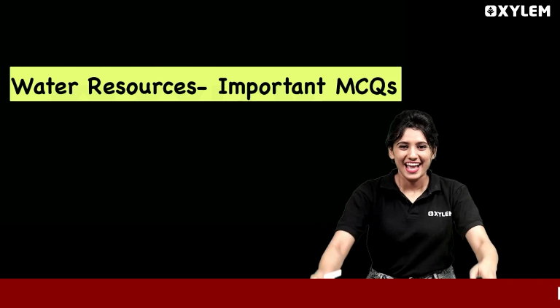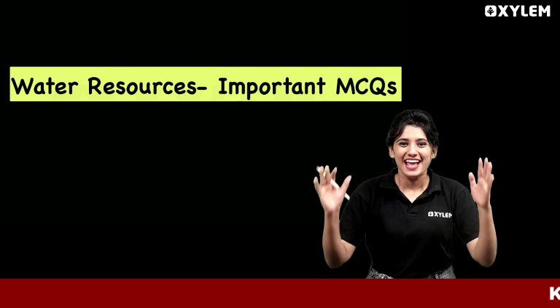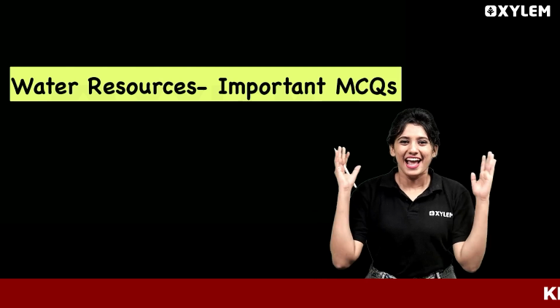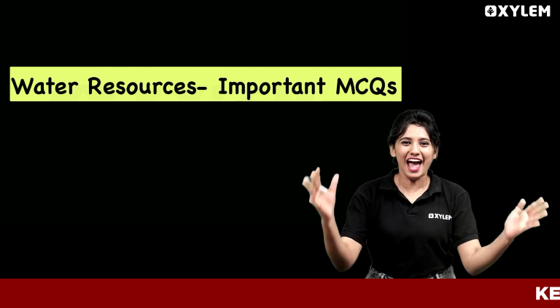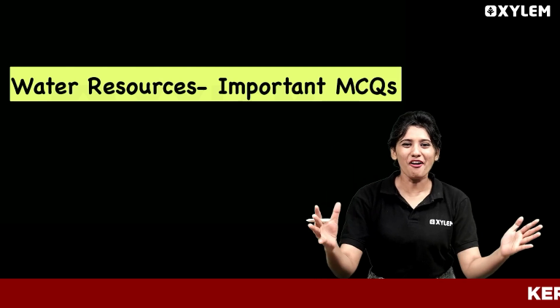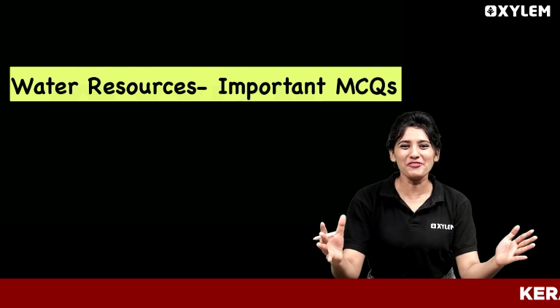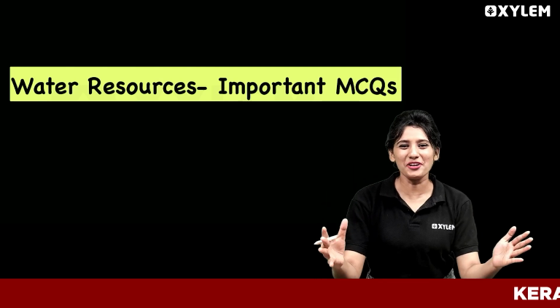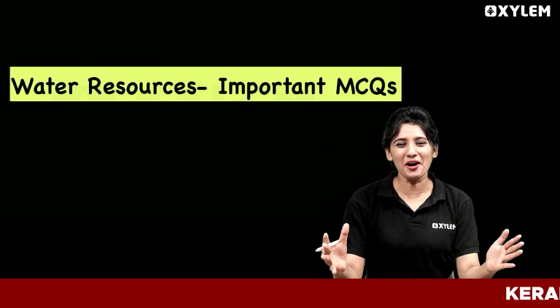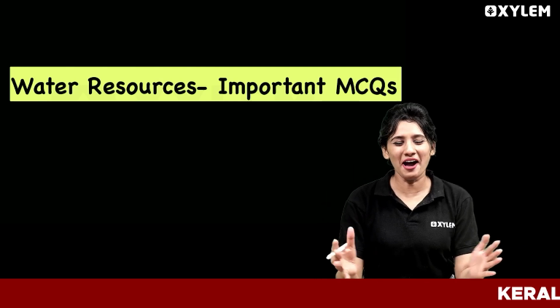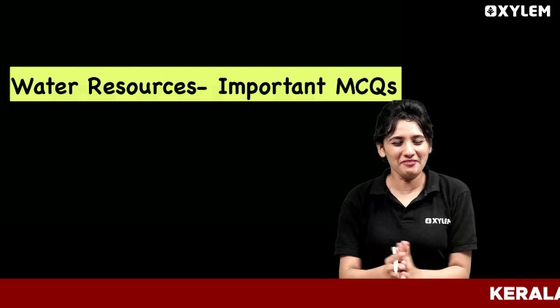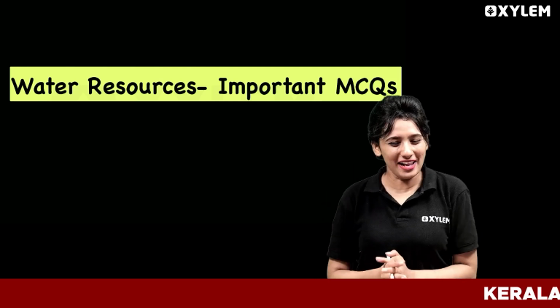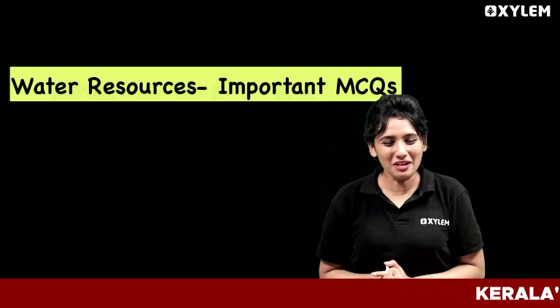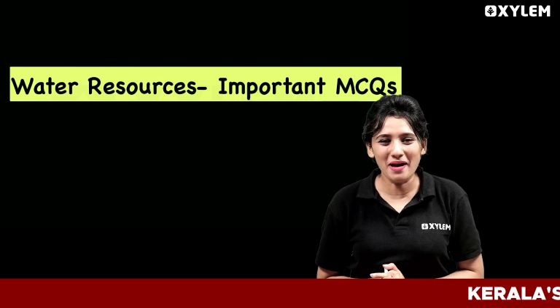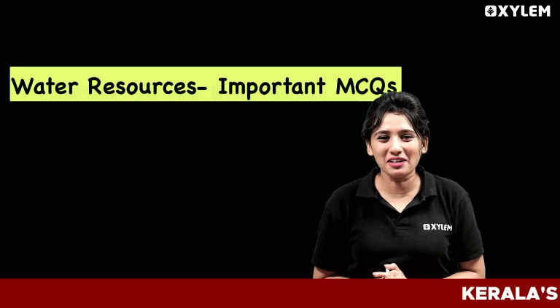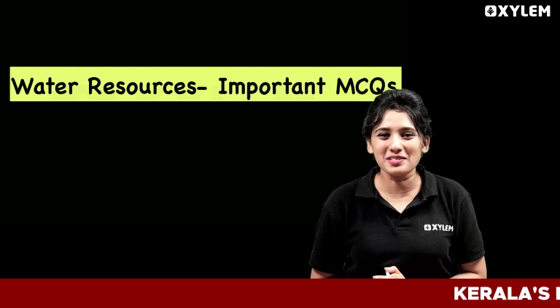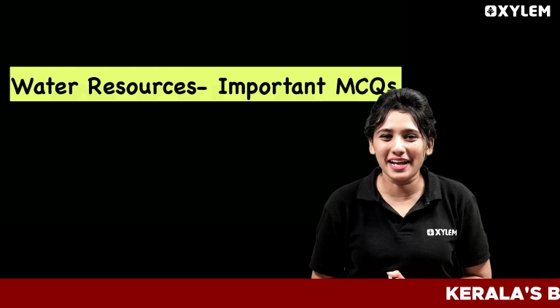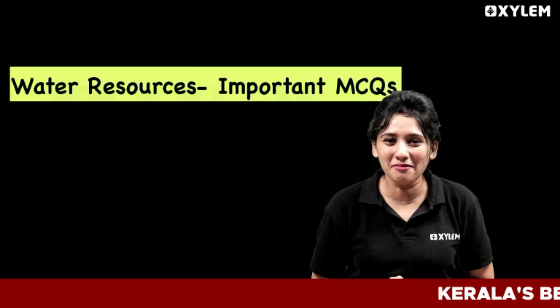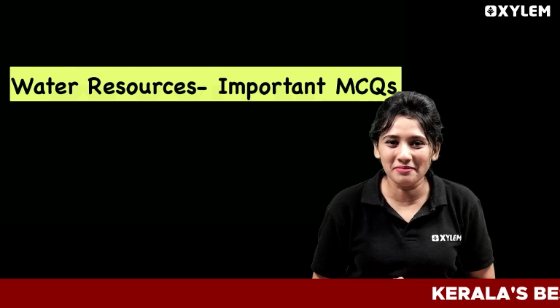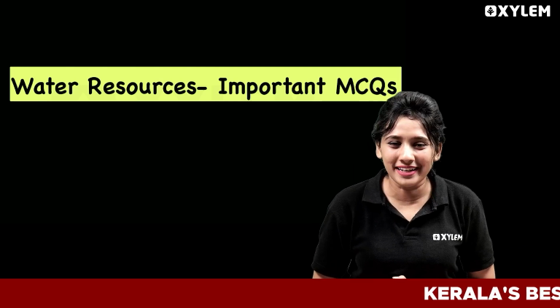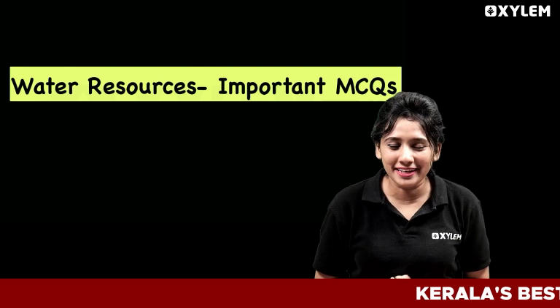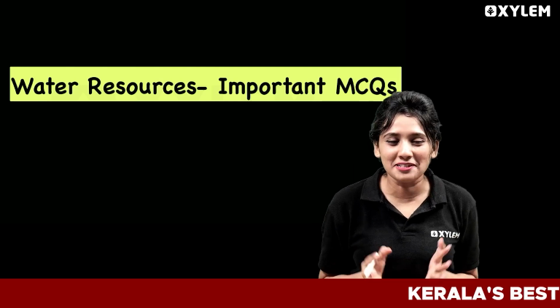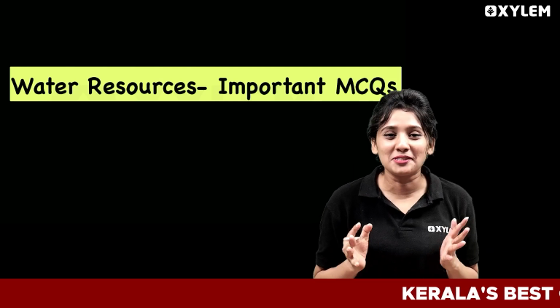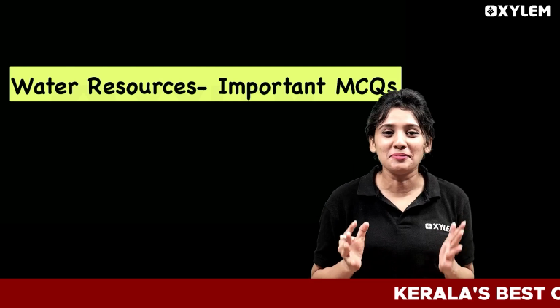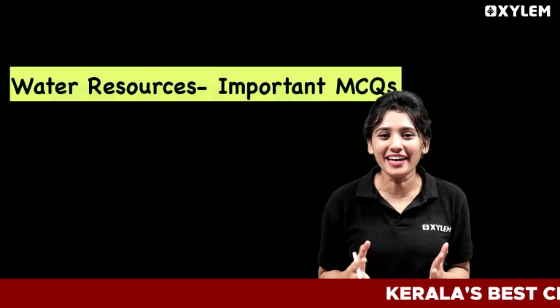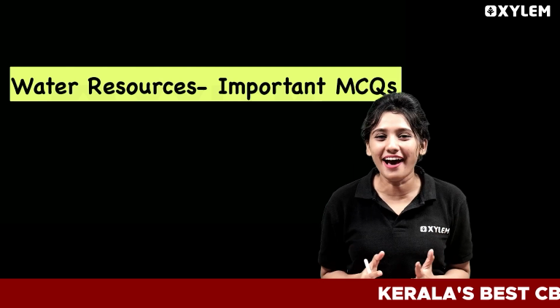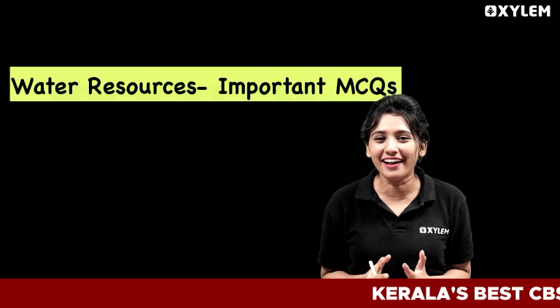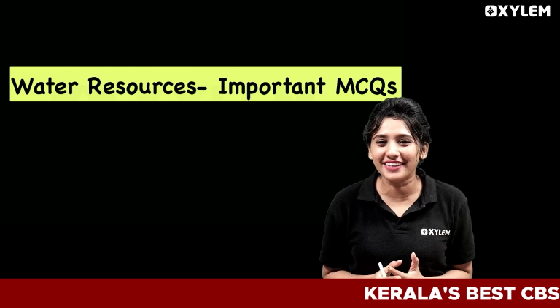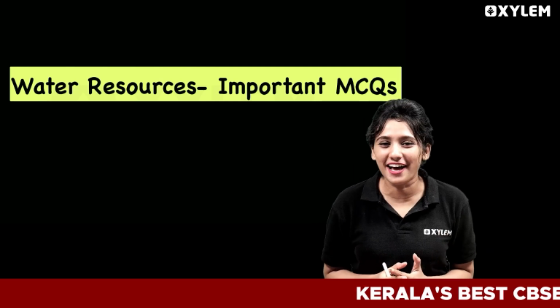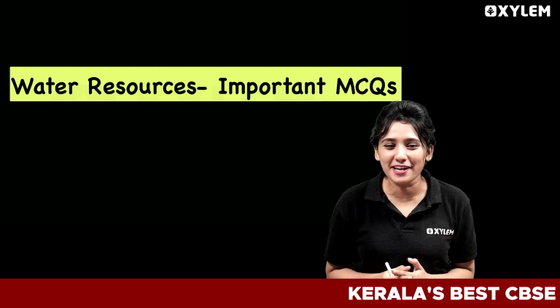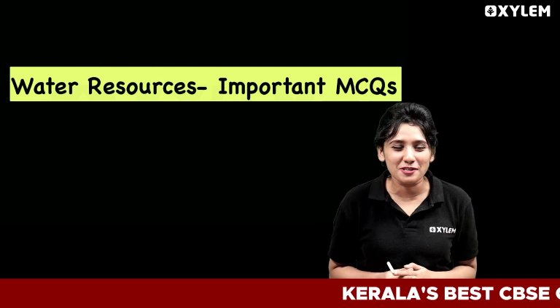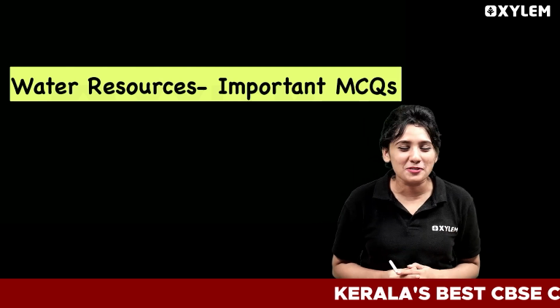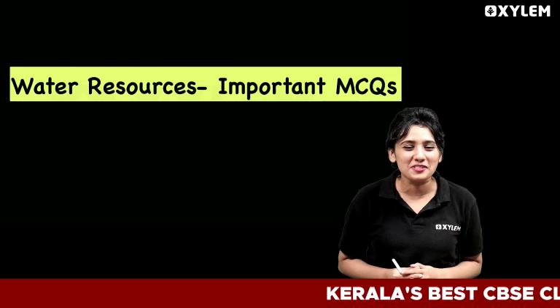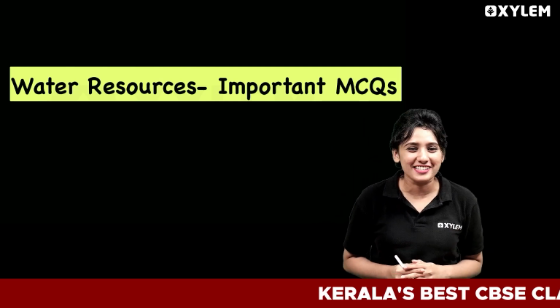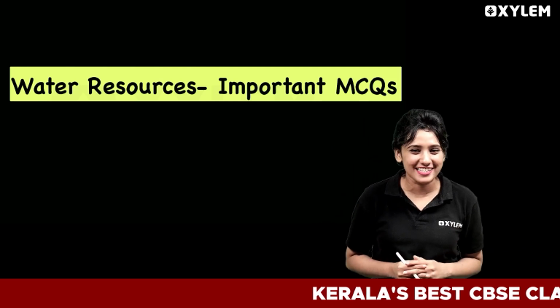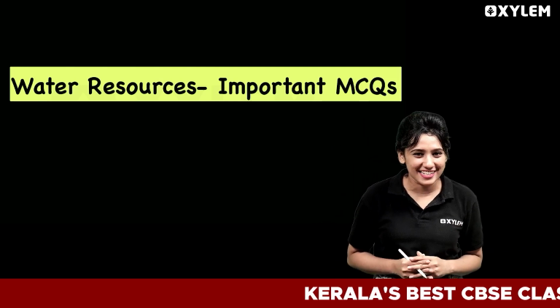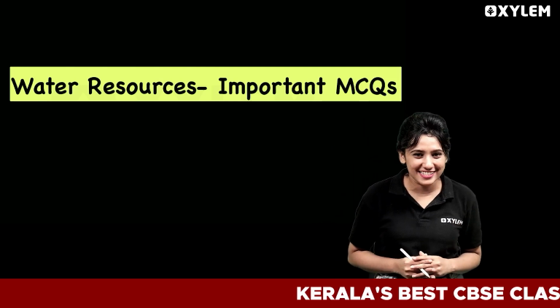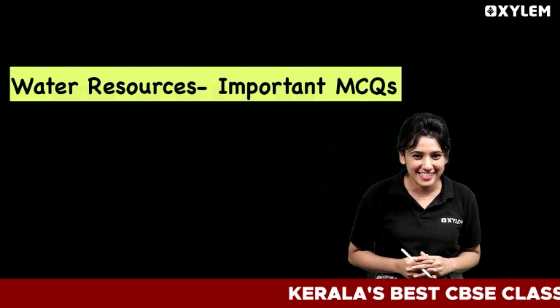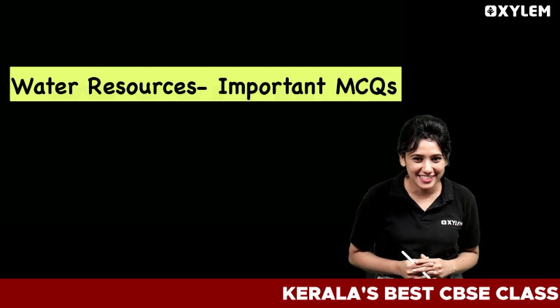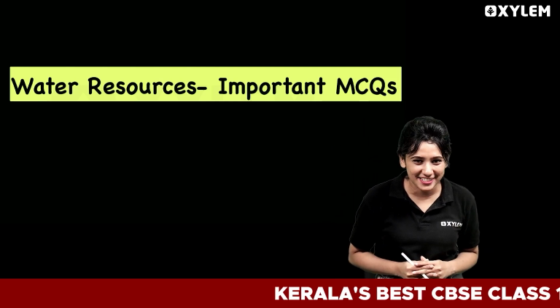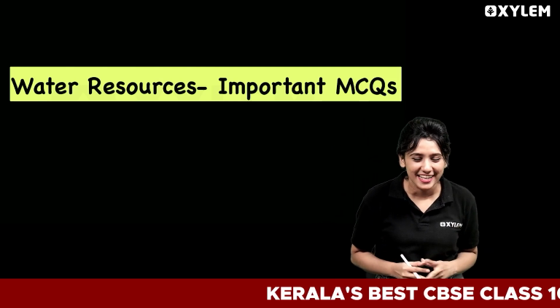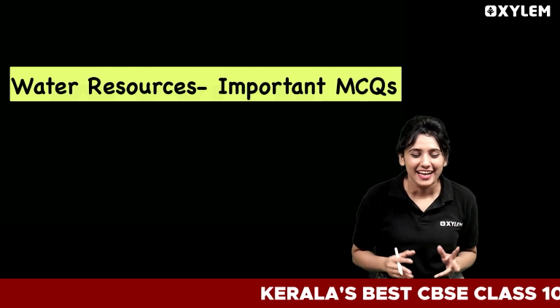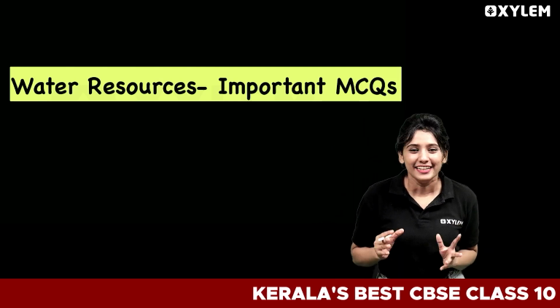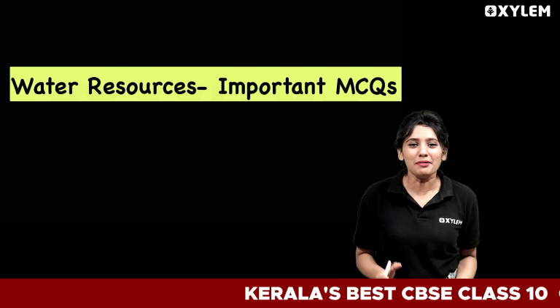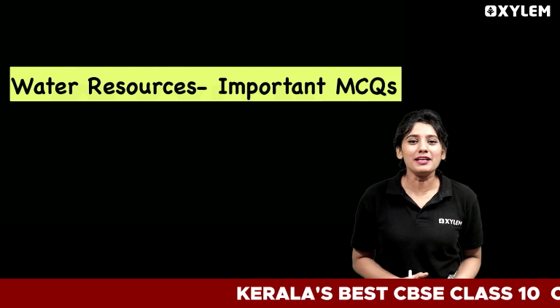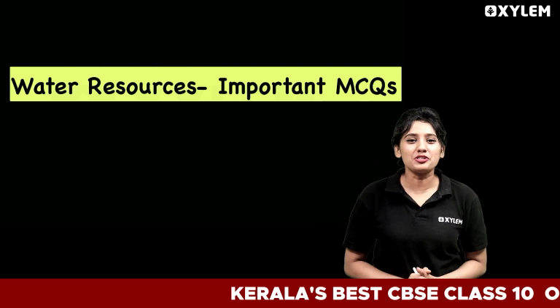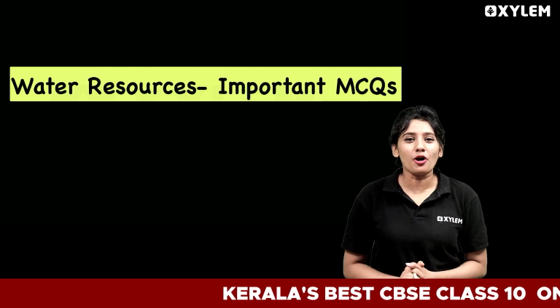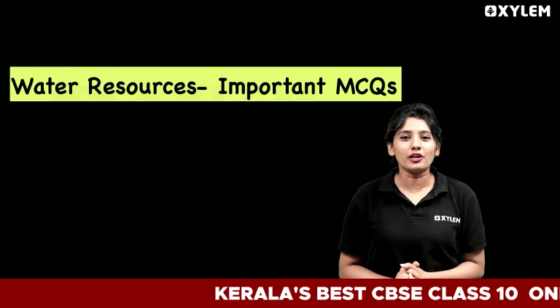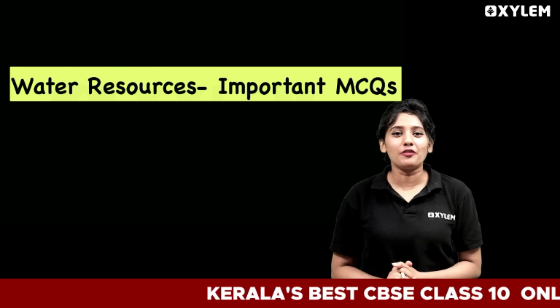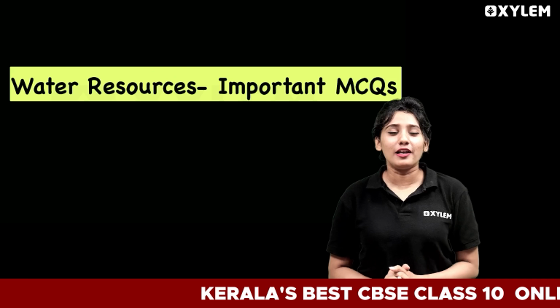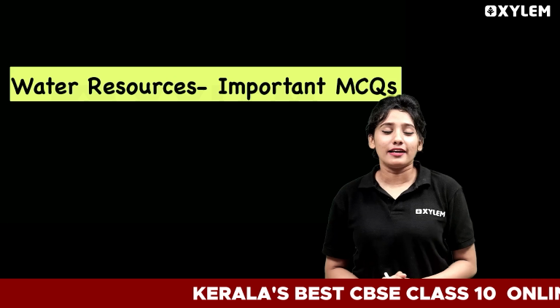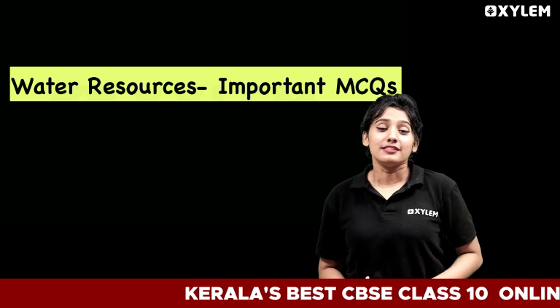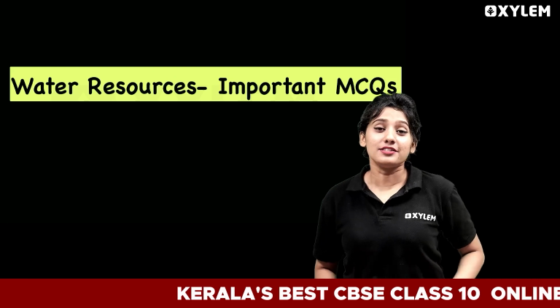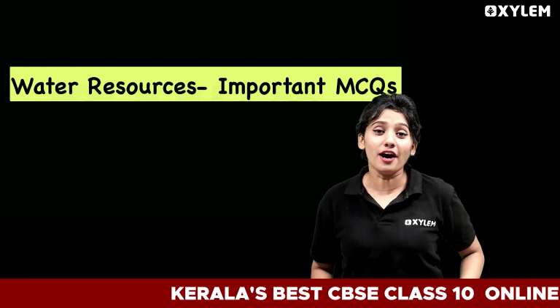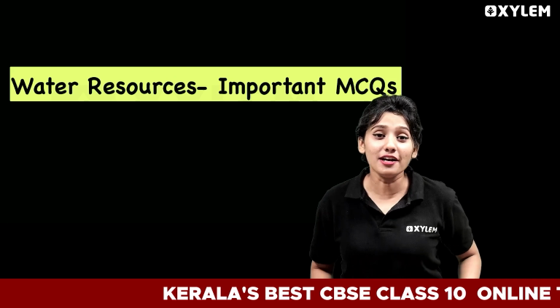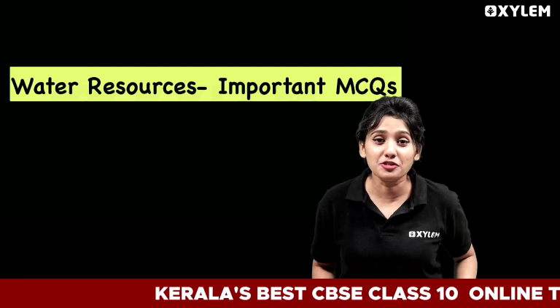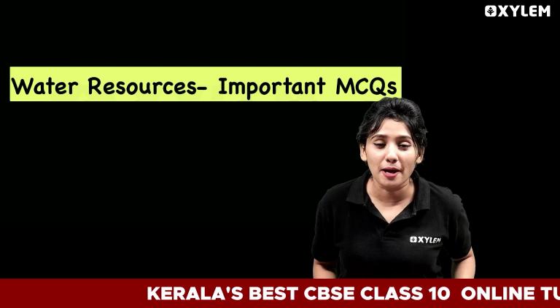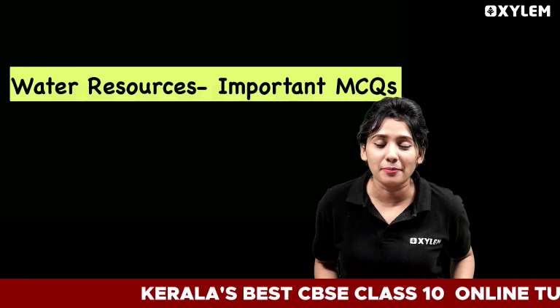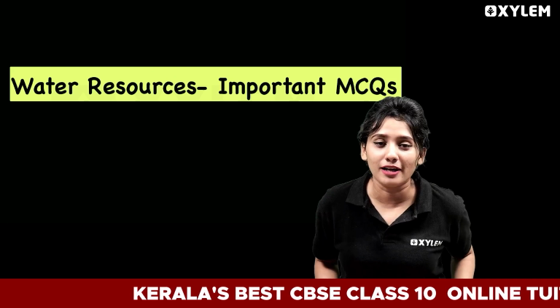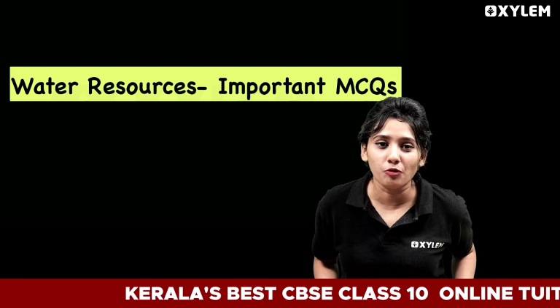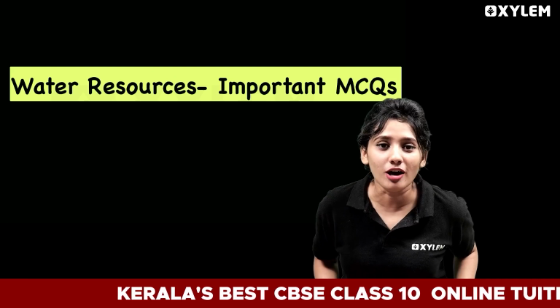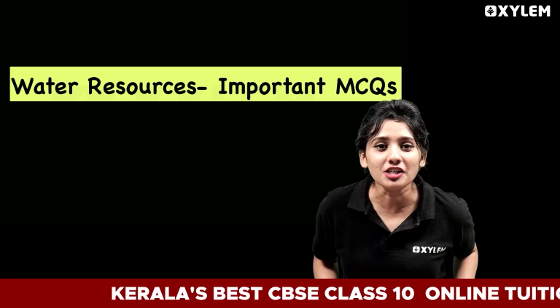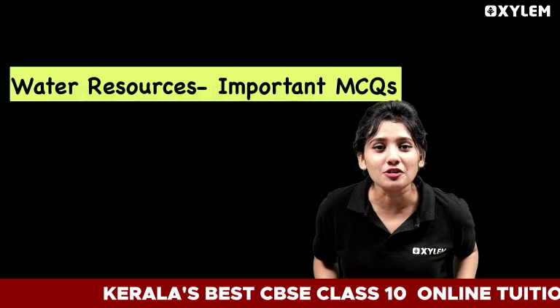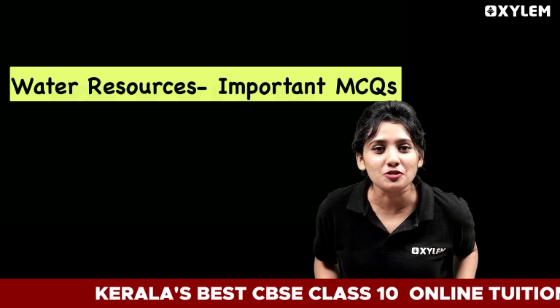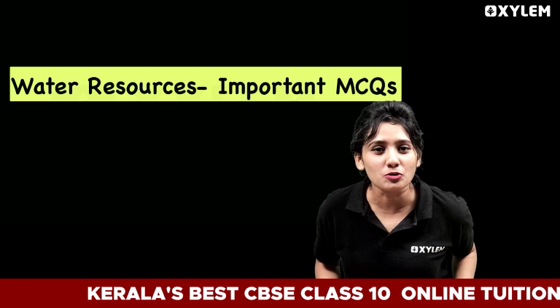Hello everyone! Welcome back to Asylum Learning. It's Smee Ardhra, your social science teacher. We are going to discuss important MCQs in the third chapter of our Geography — the chapter on water resources.